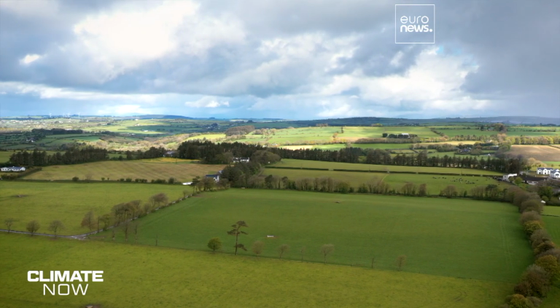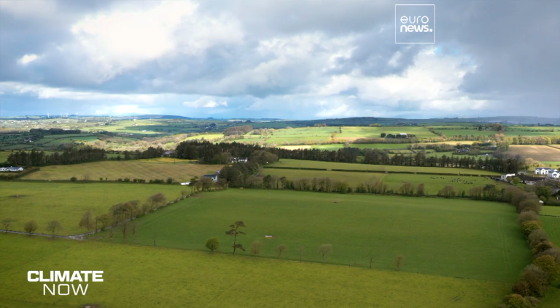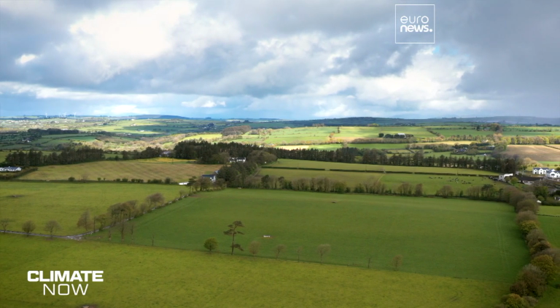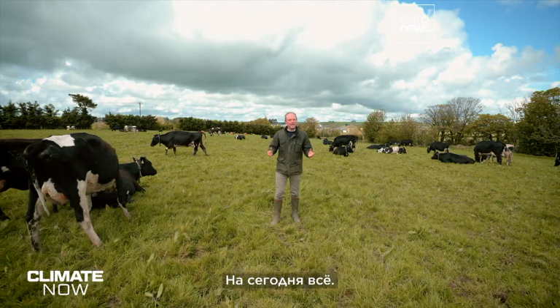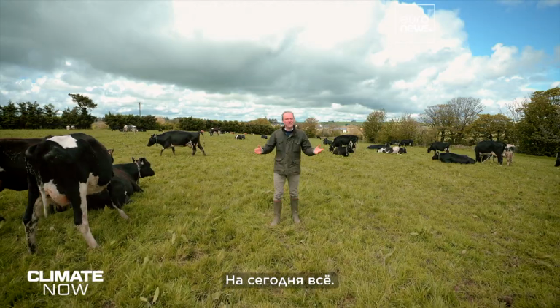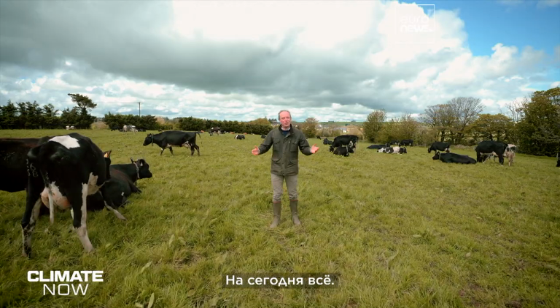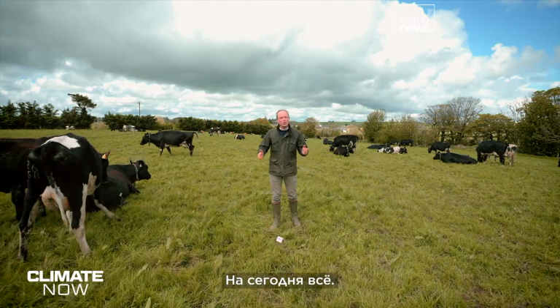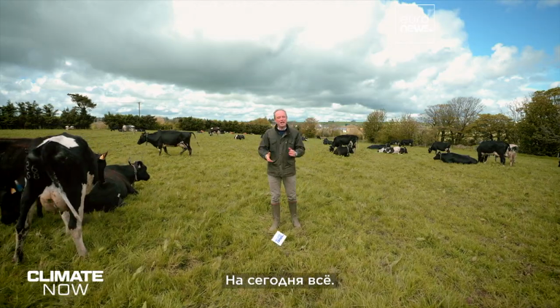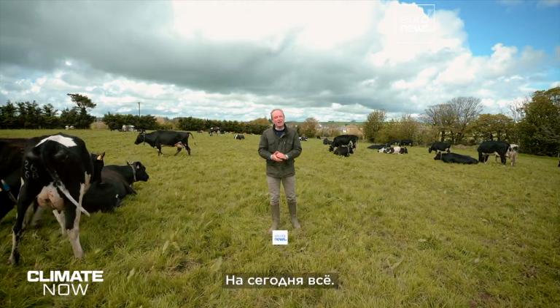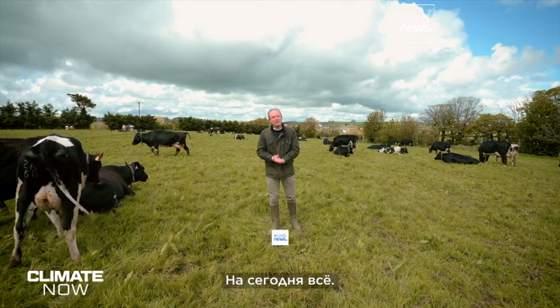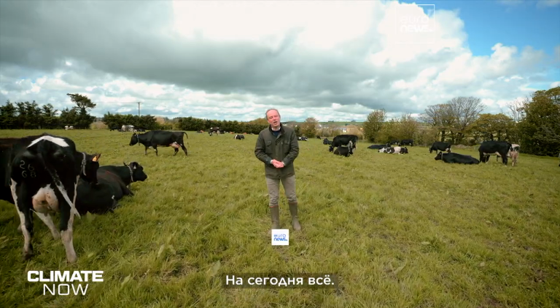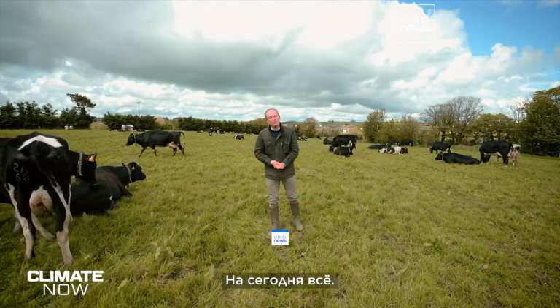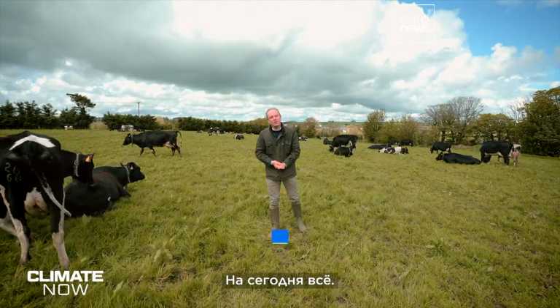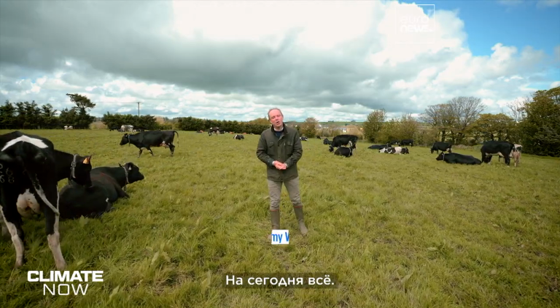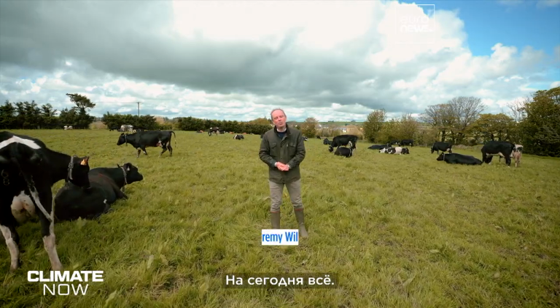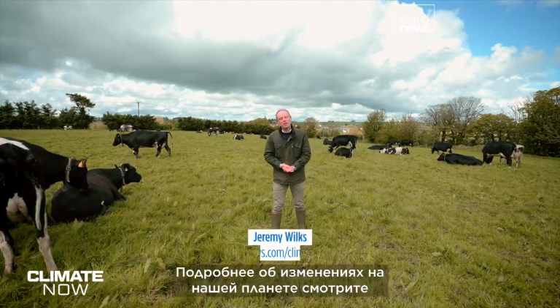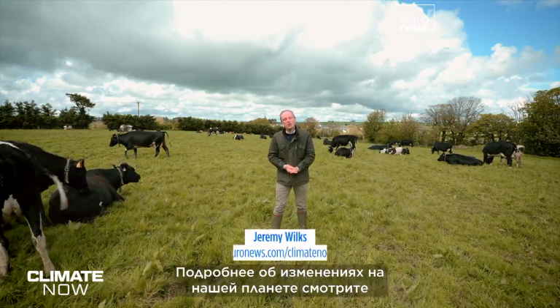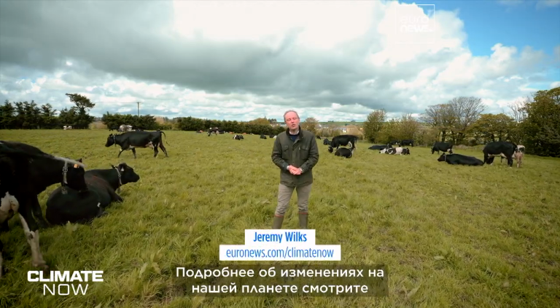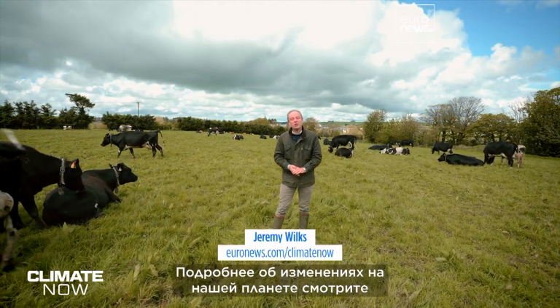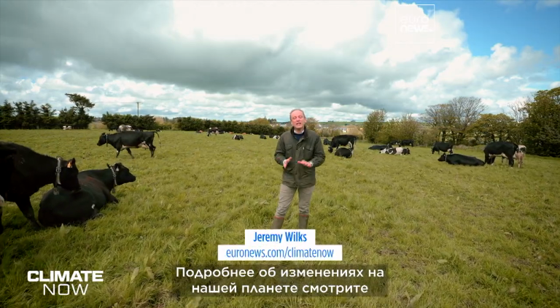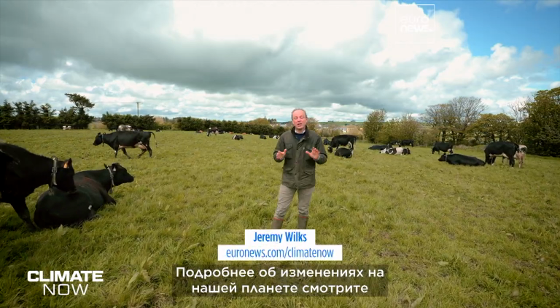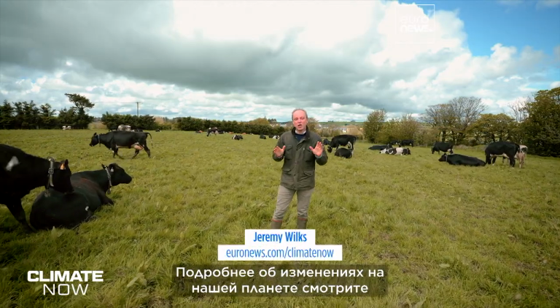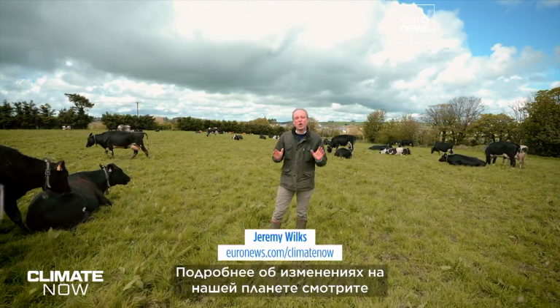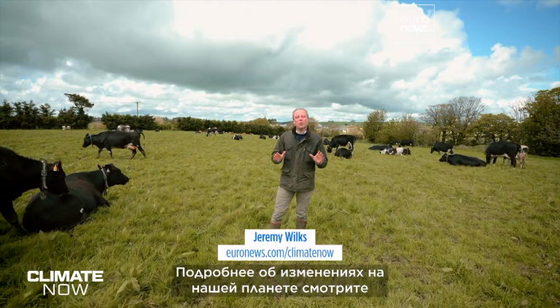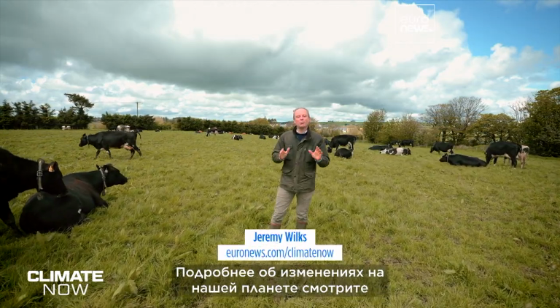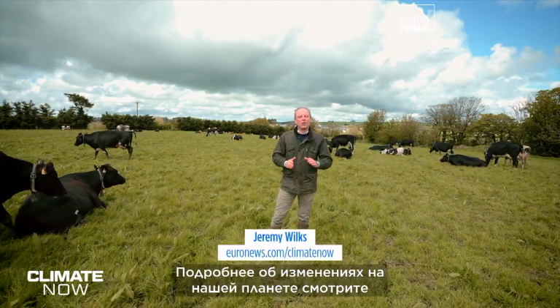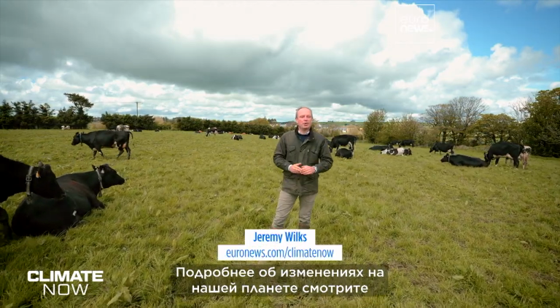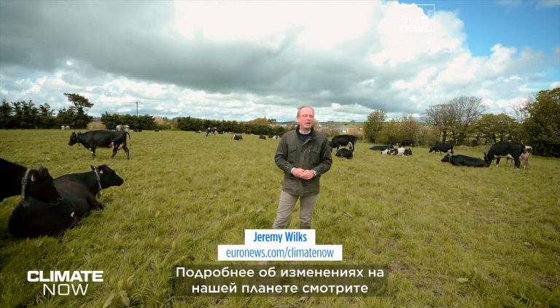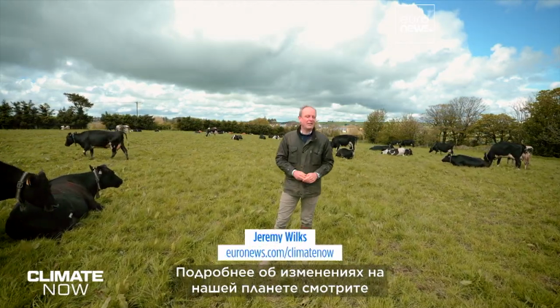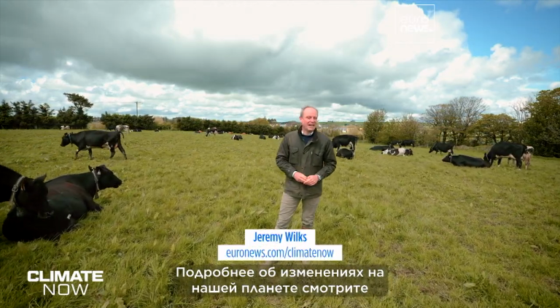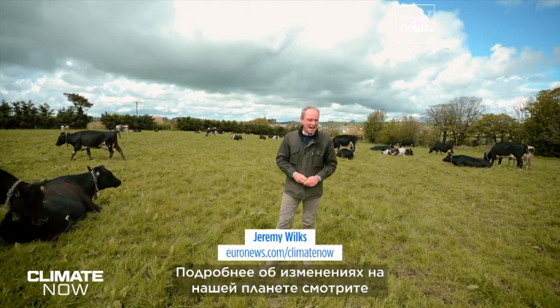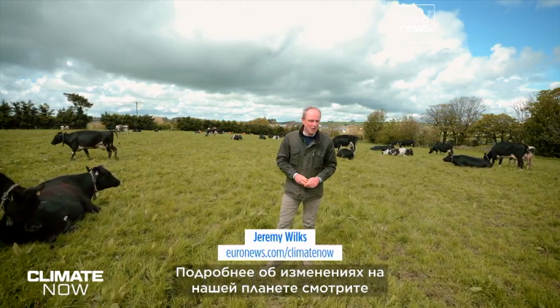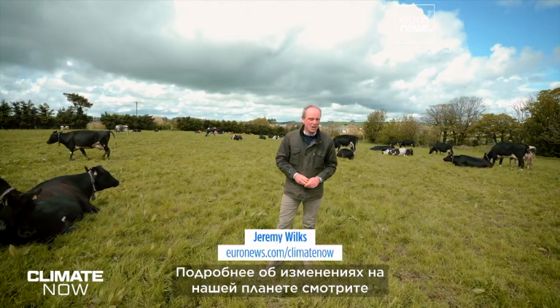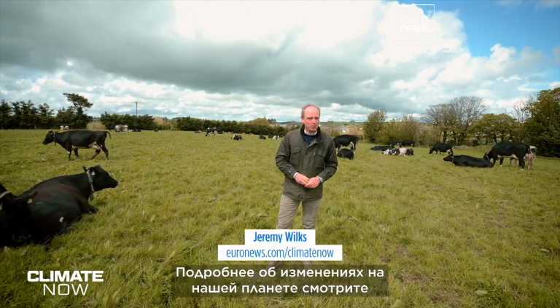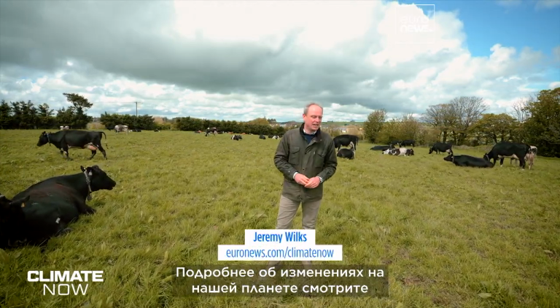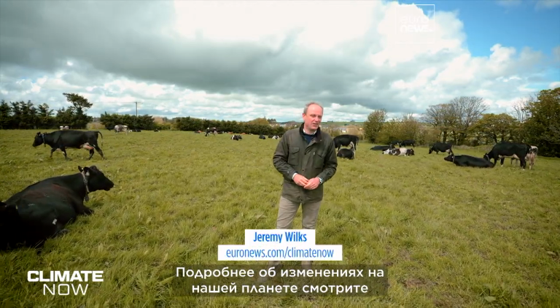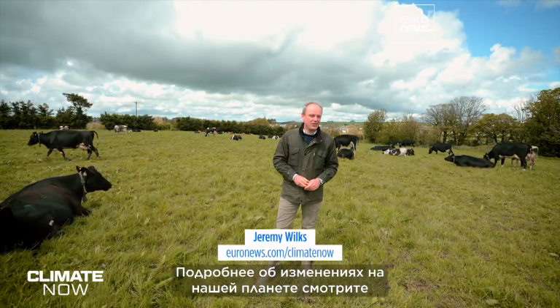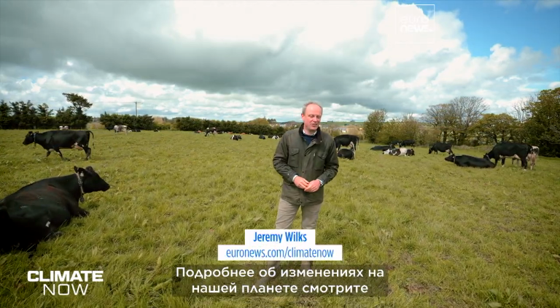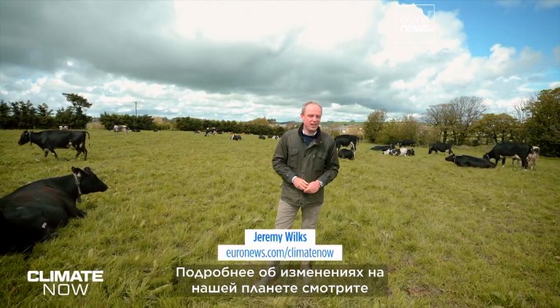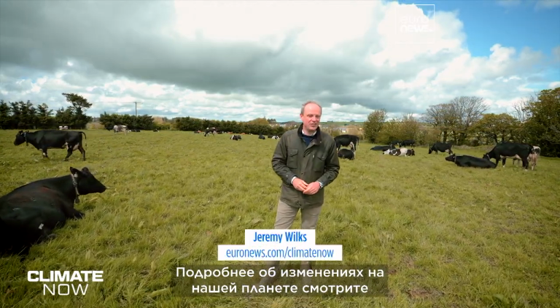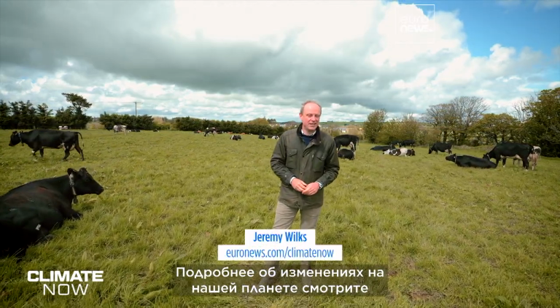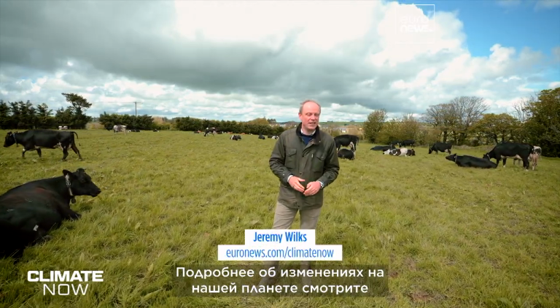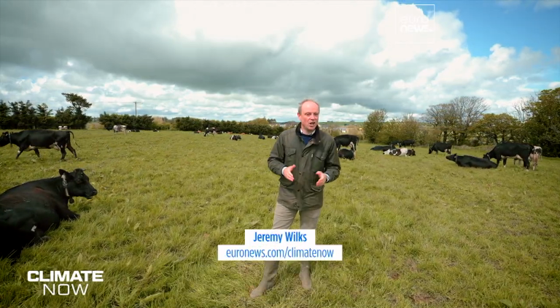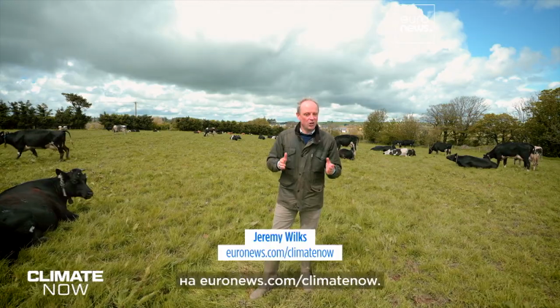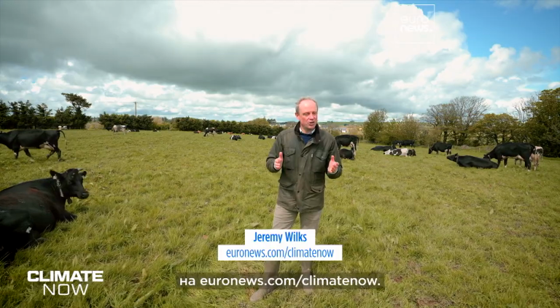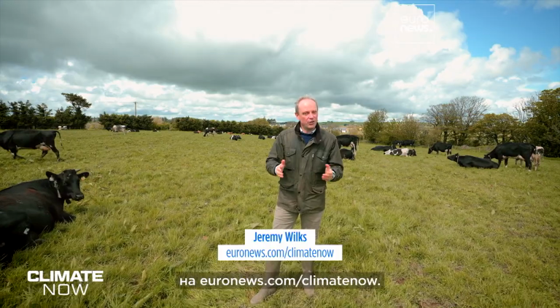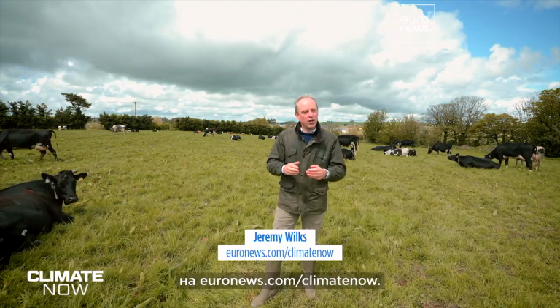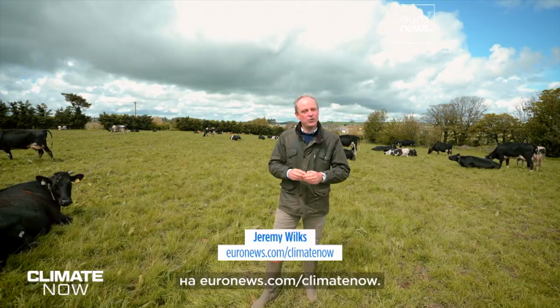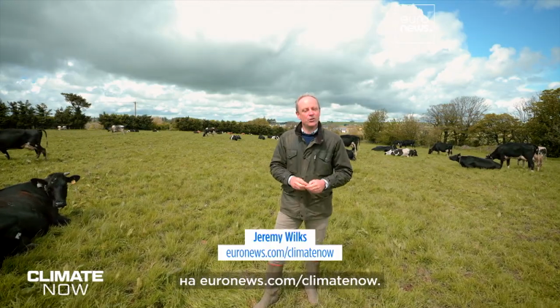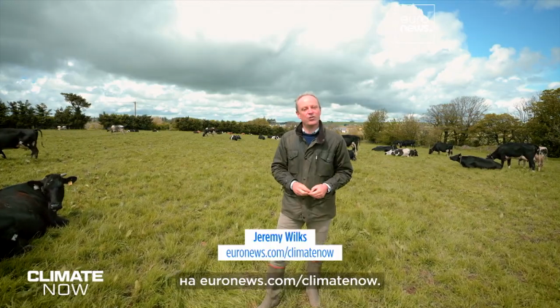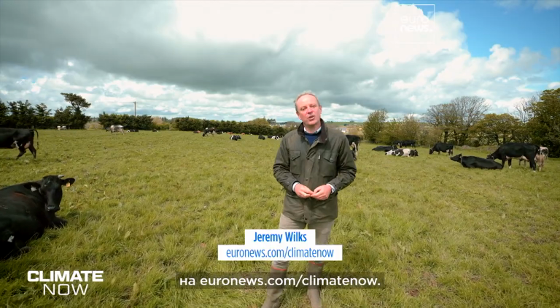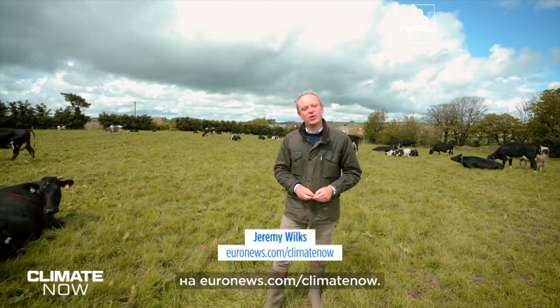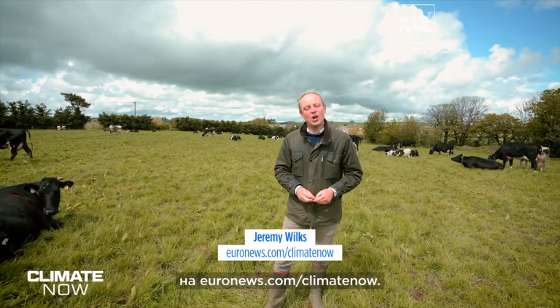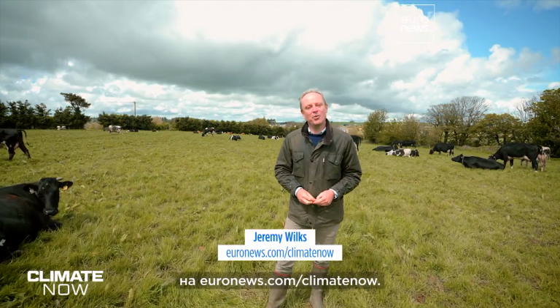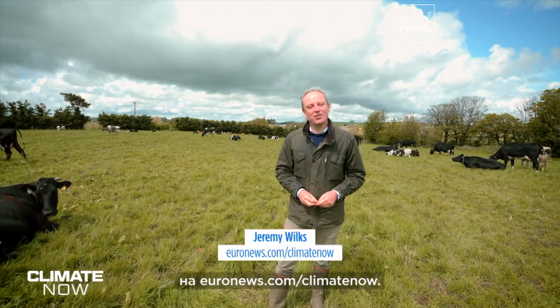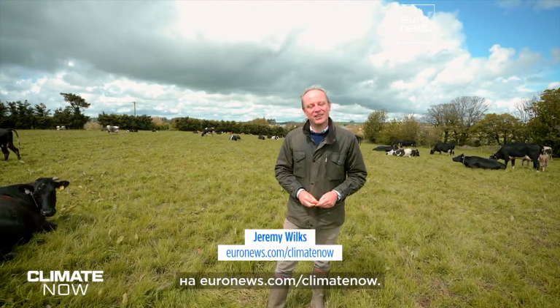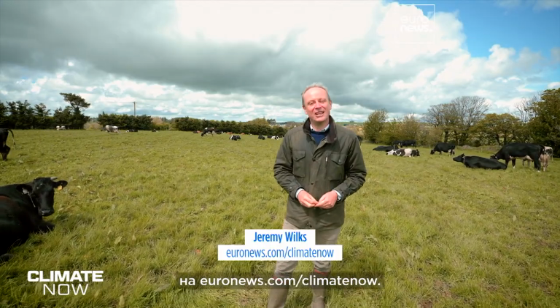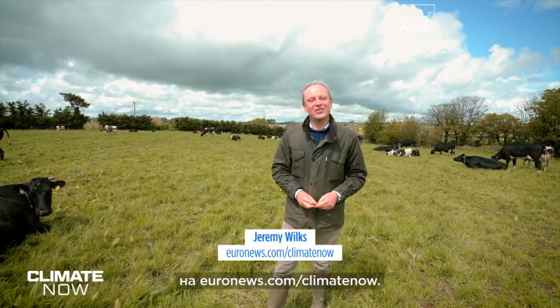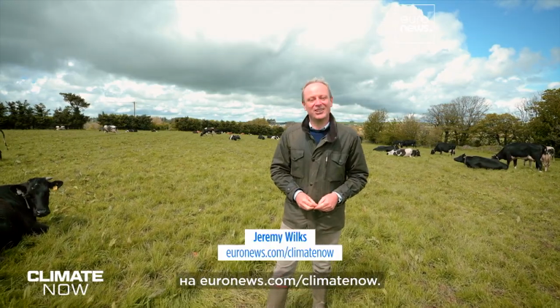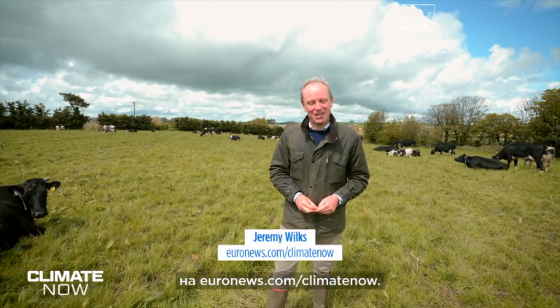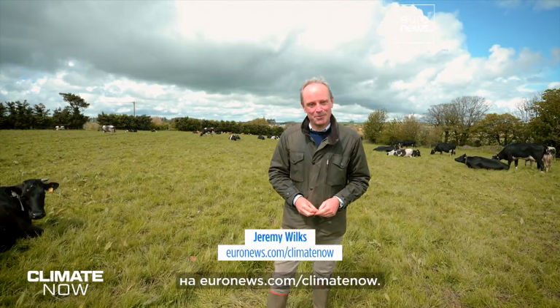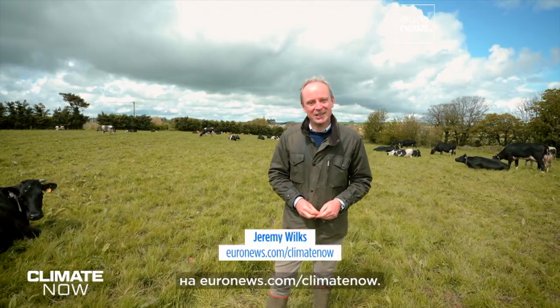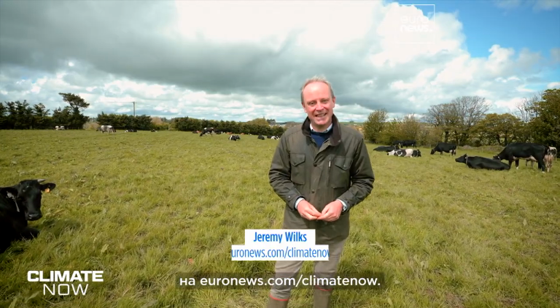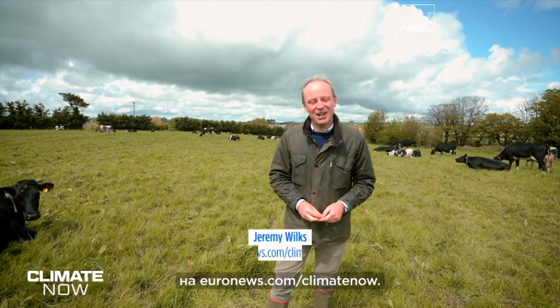Well, that's all we have time for, but you can read a lot more about how our planet is changing on euronews.com/climate-now.